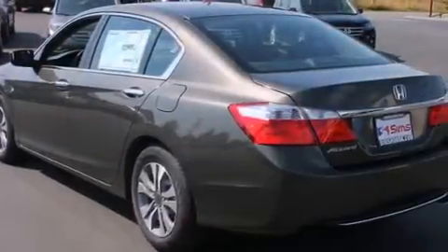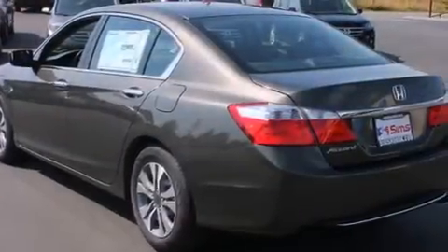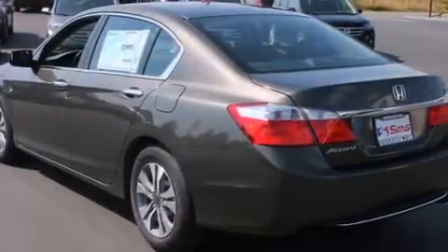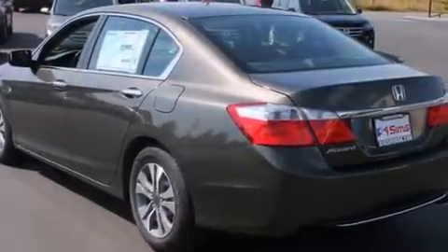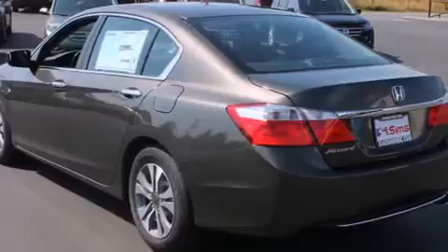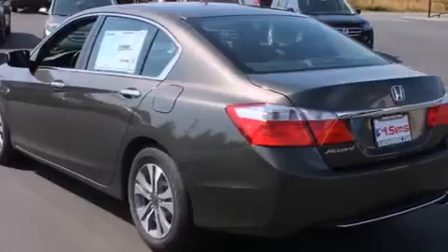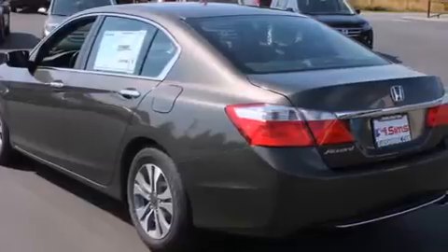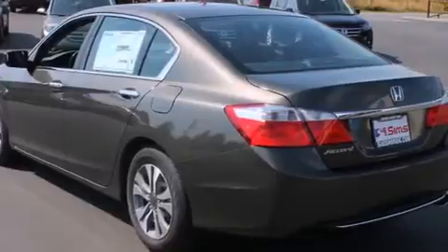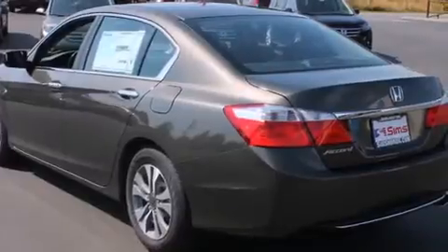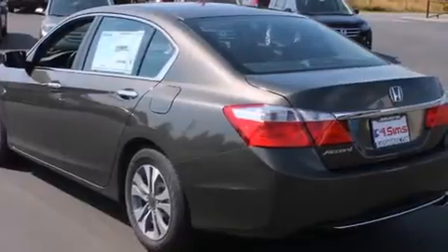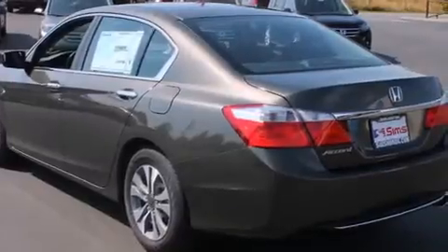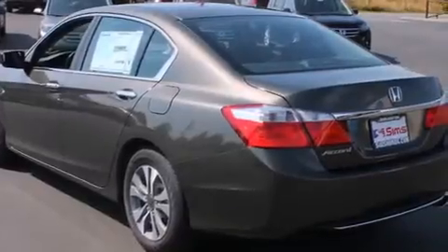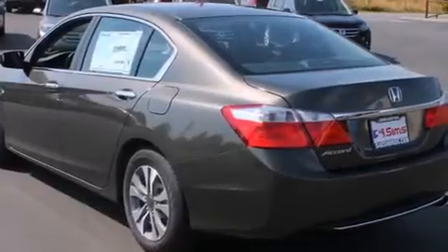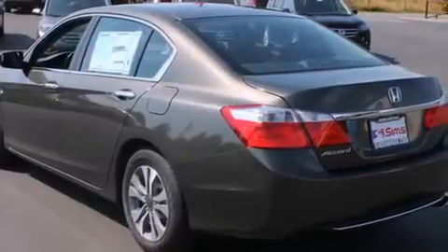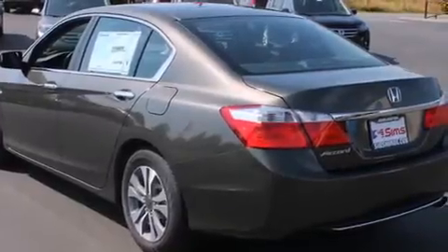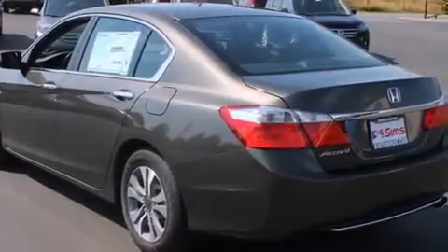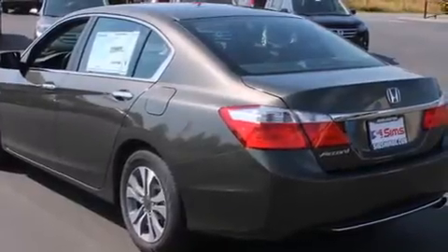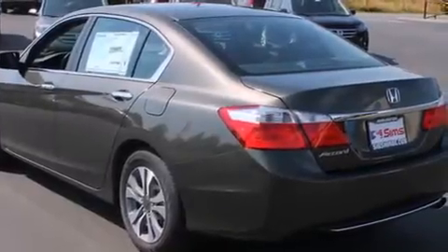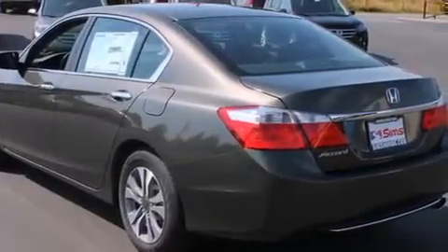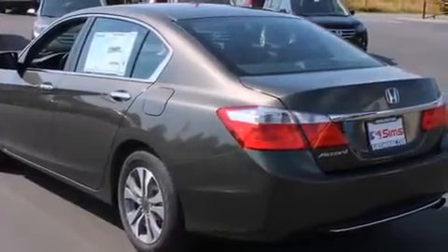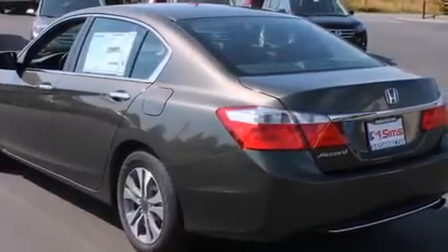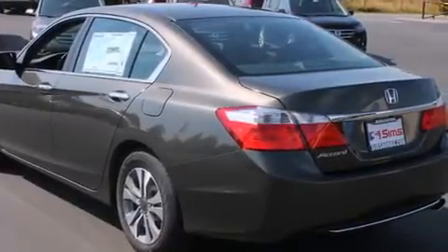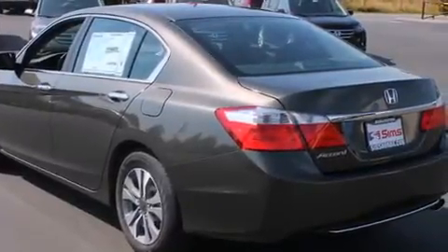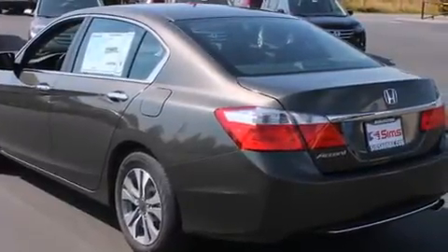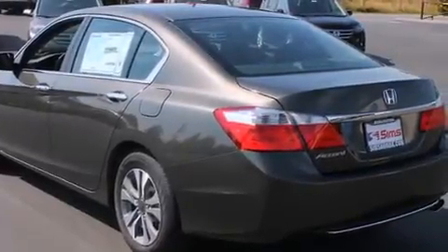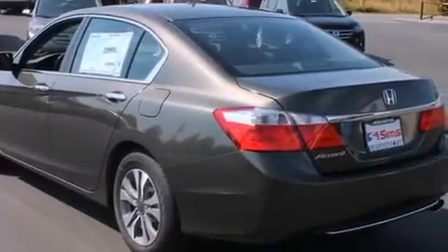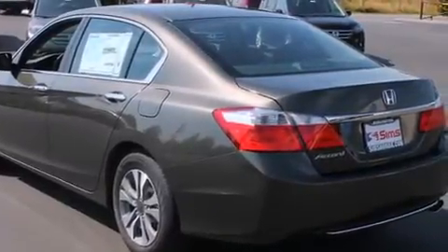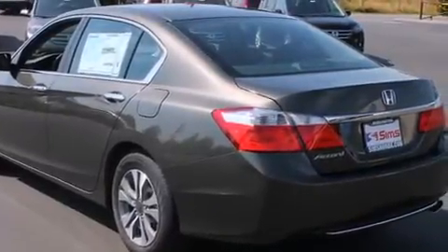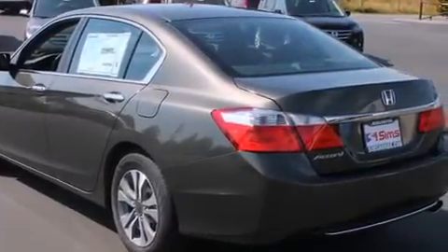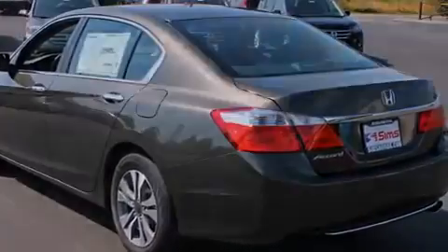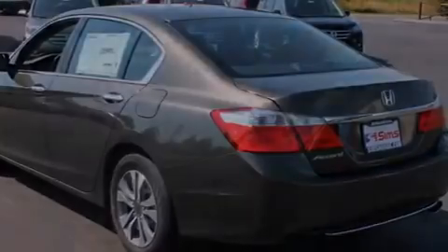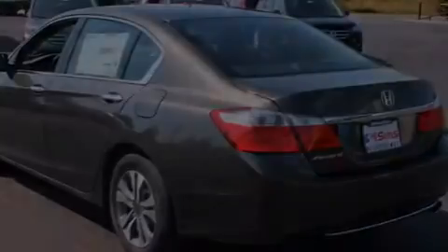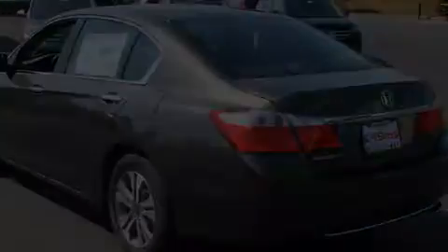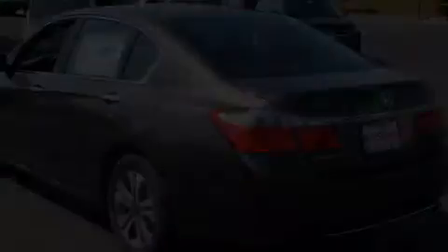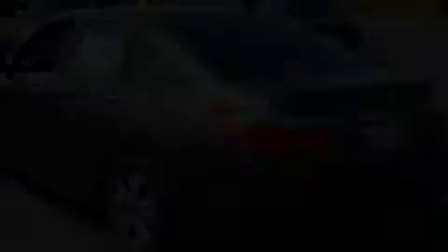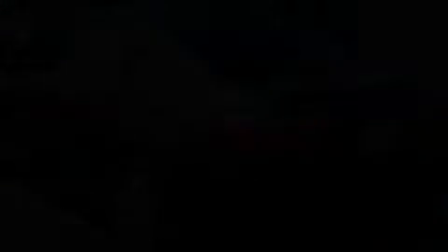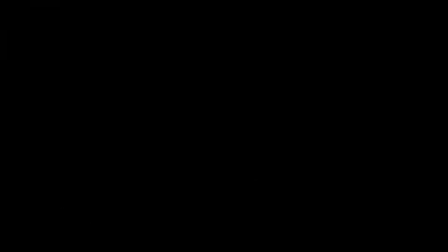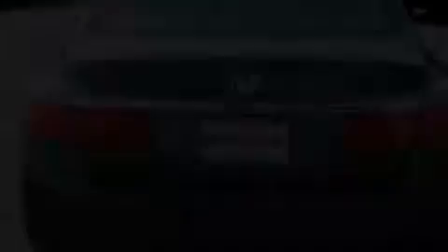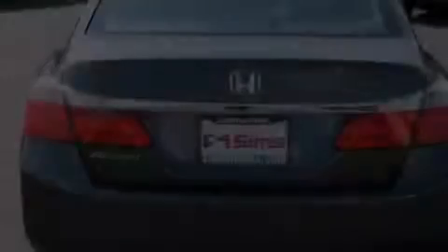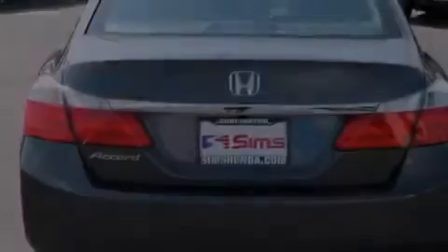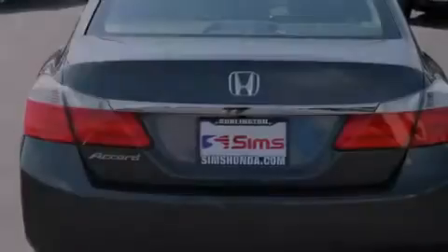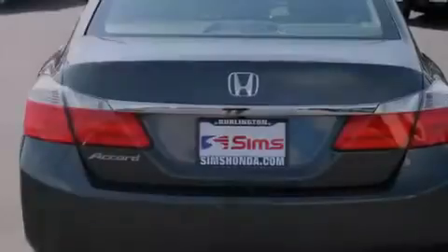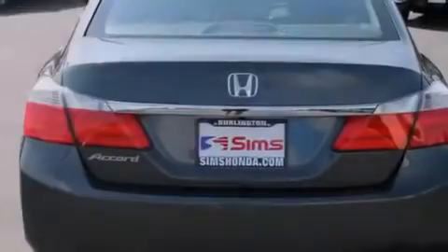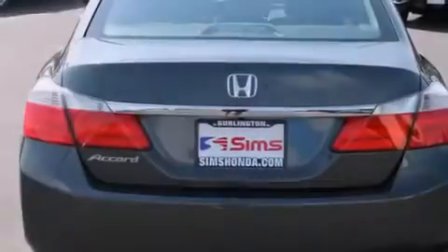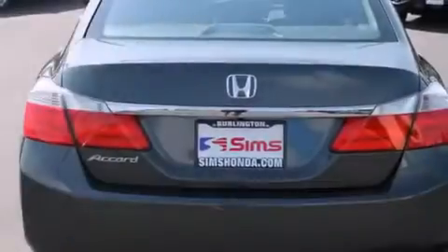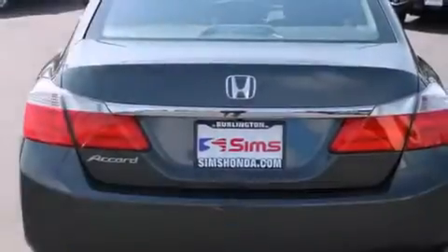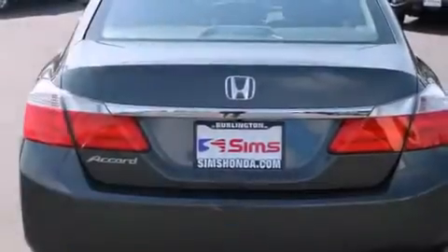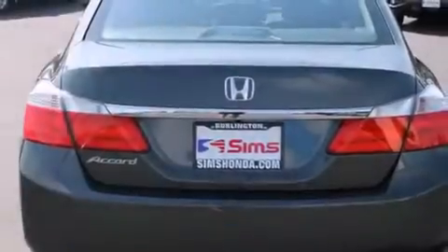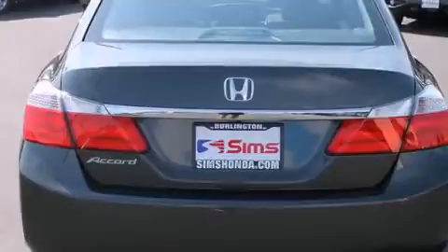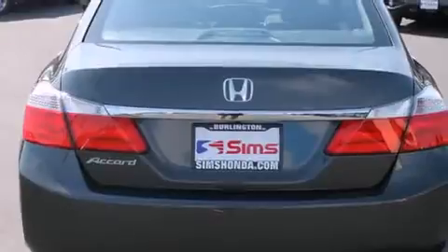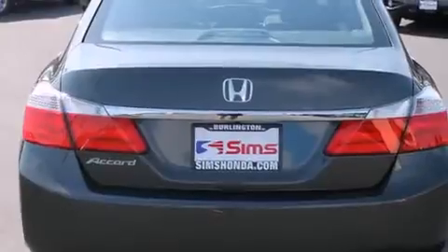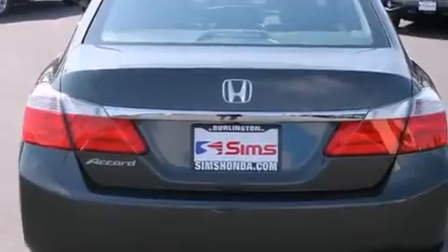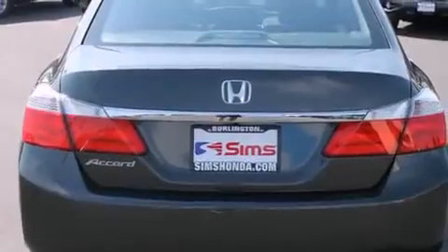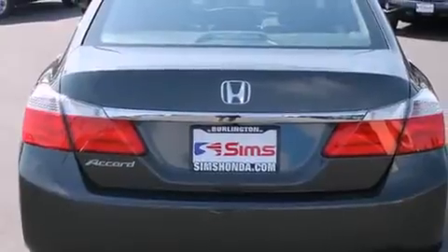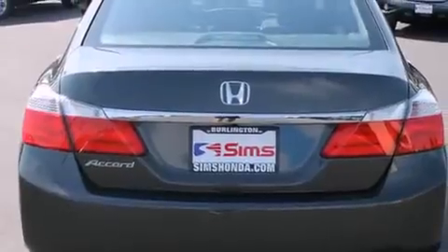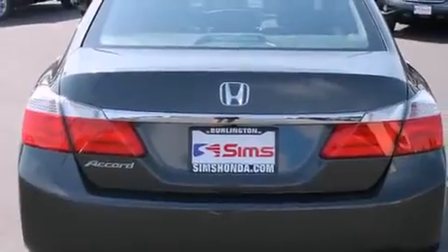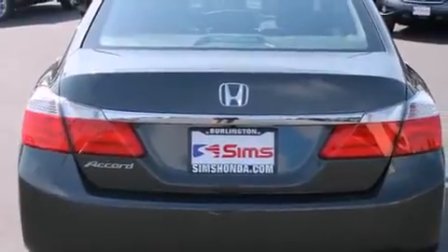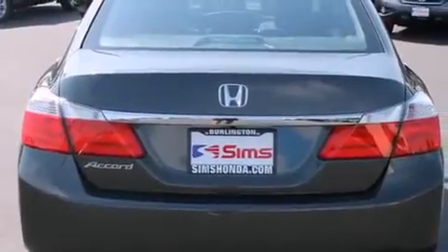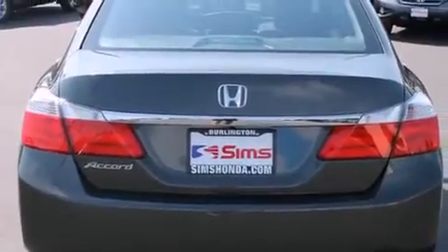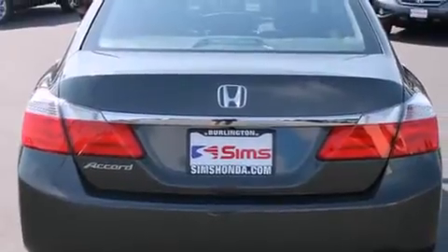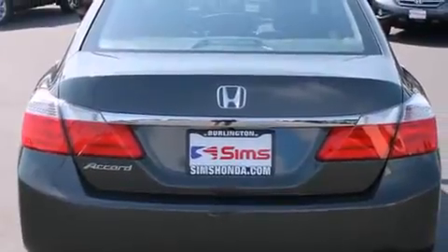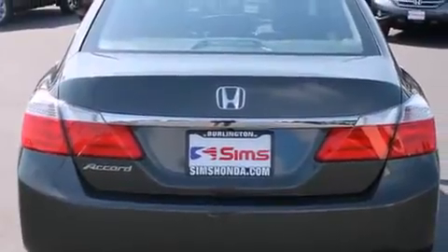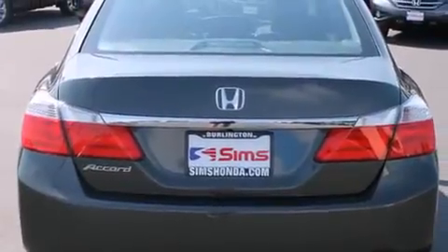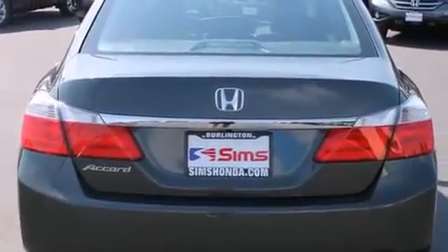Also included are rear seat childproof door locks, air conditioning, cruise control, full power accessories, and an anti-theft protection system.